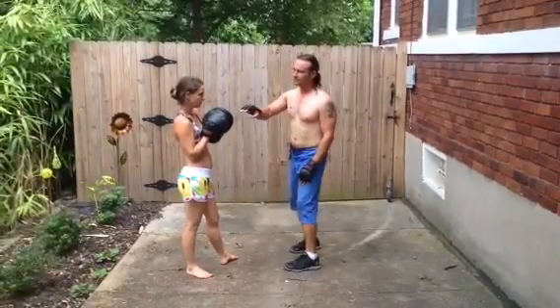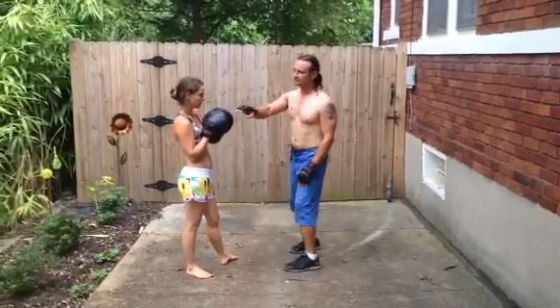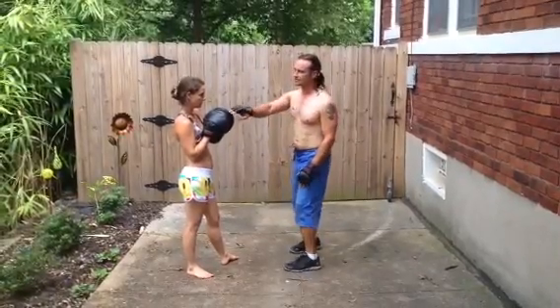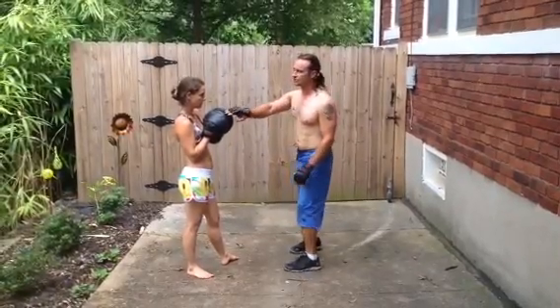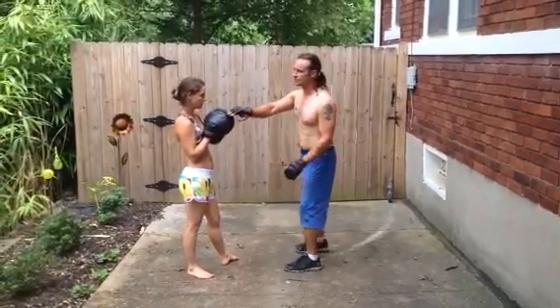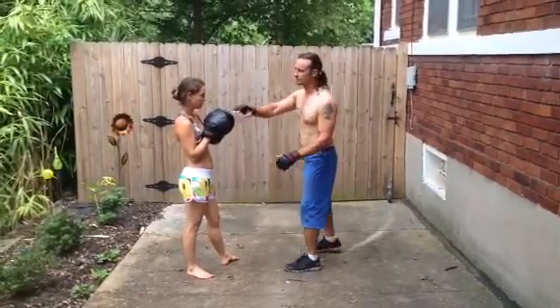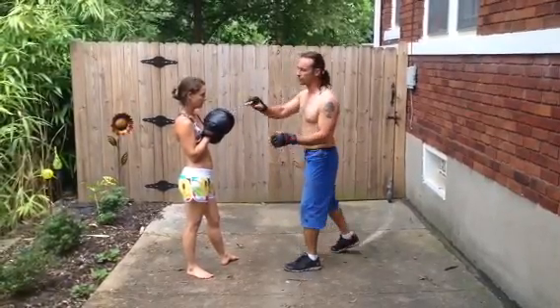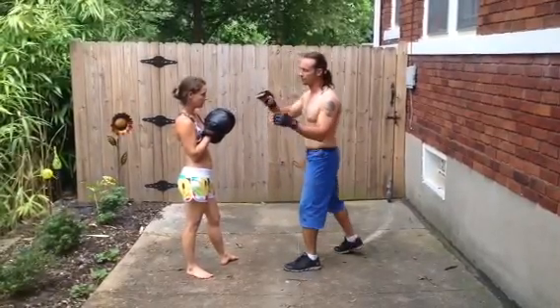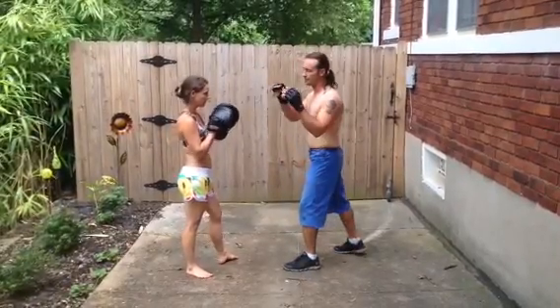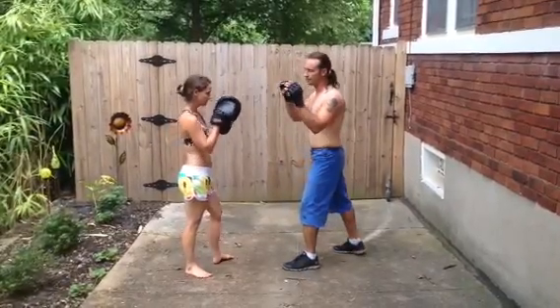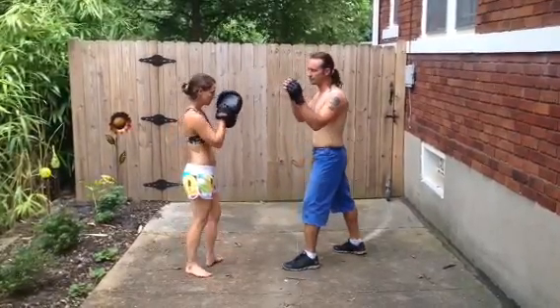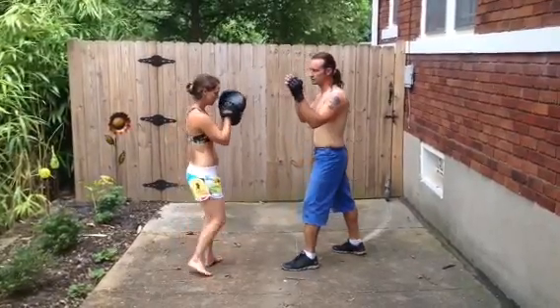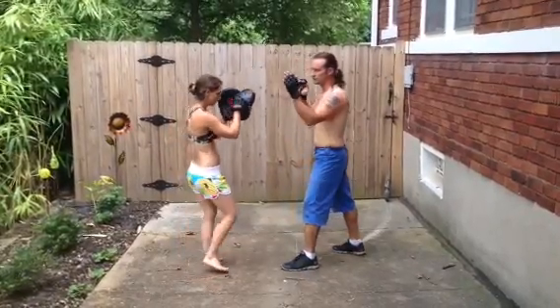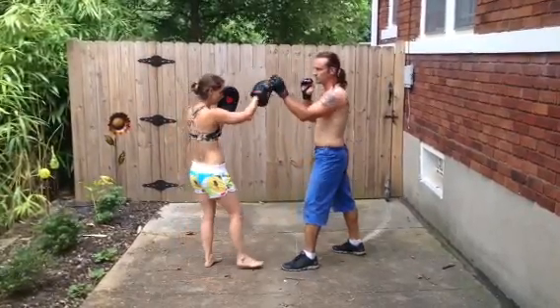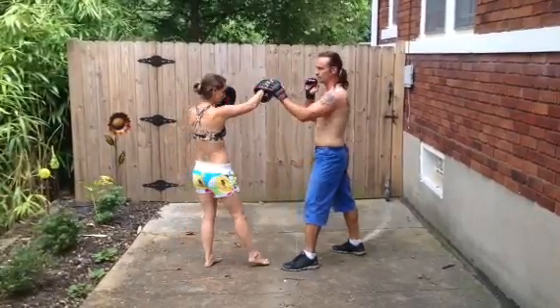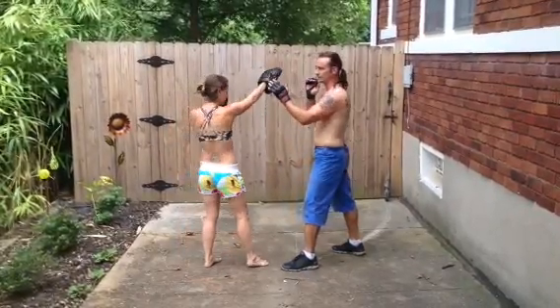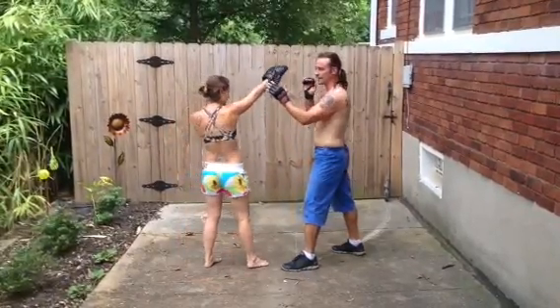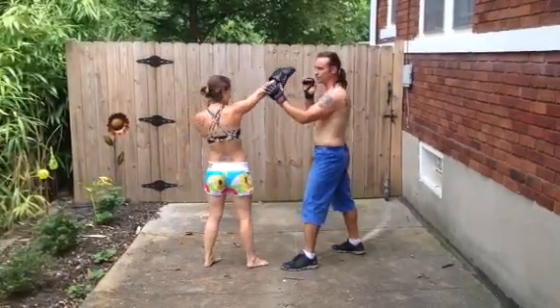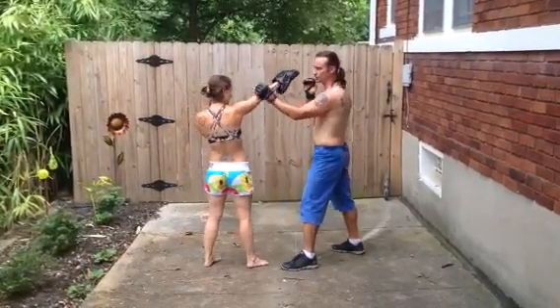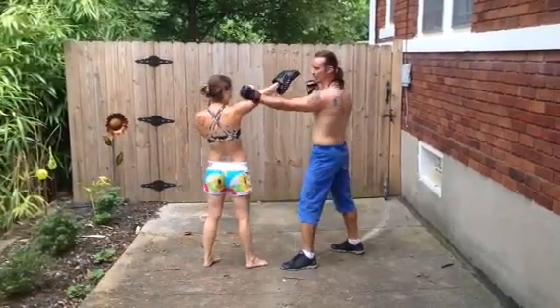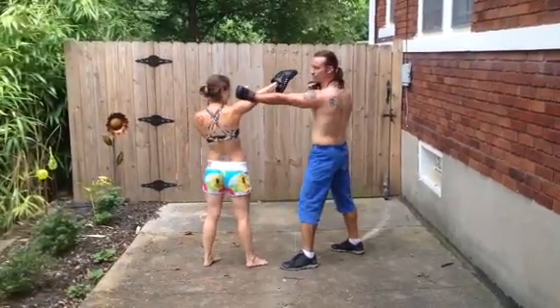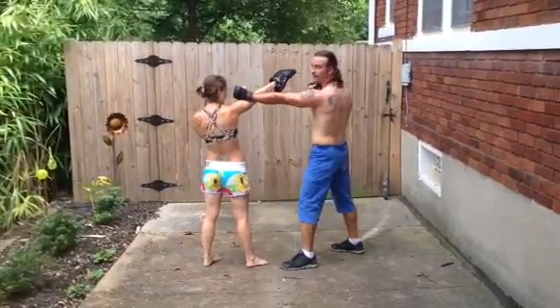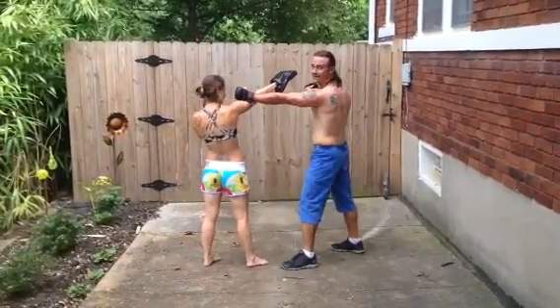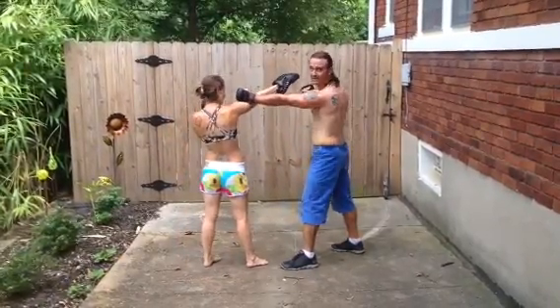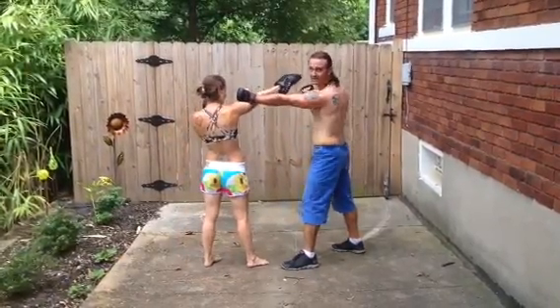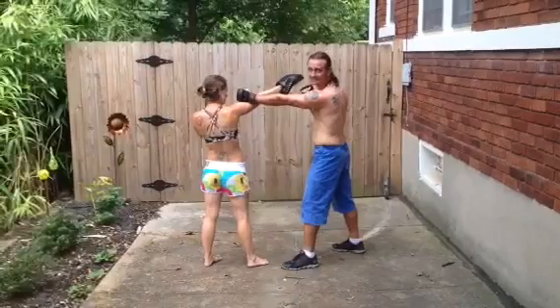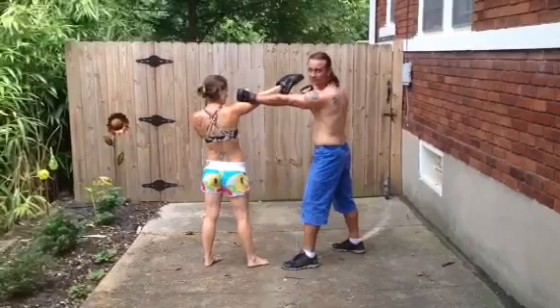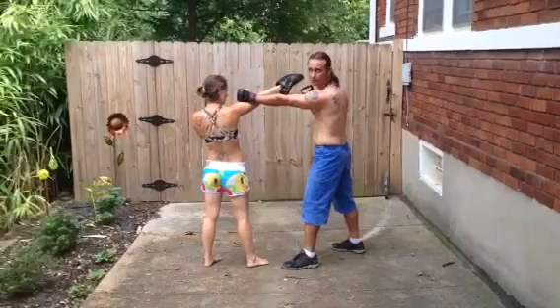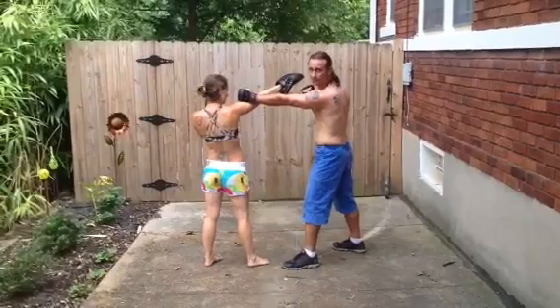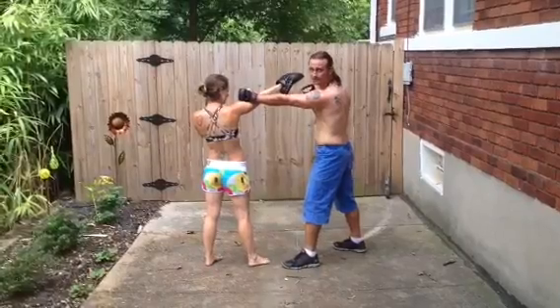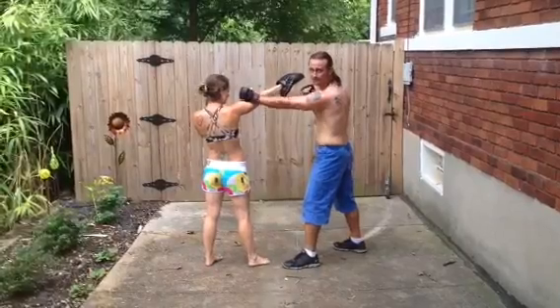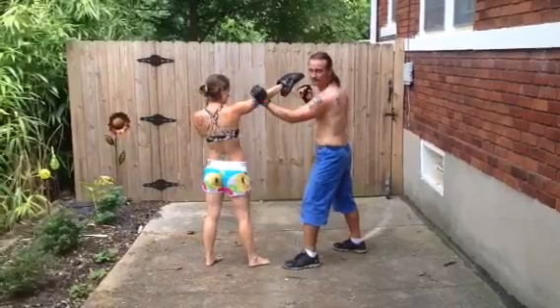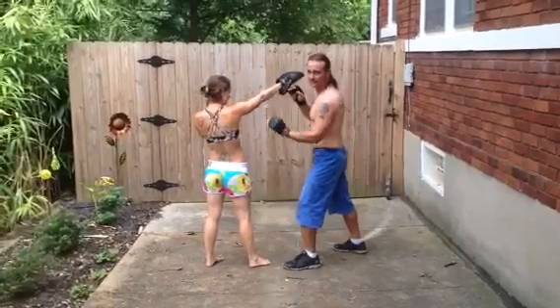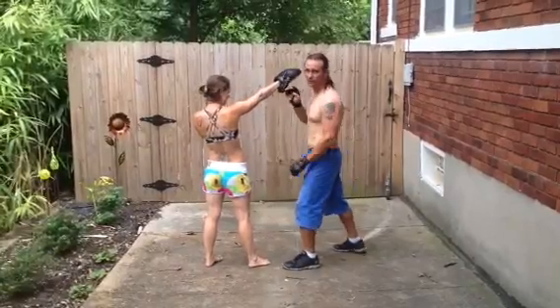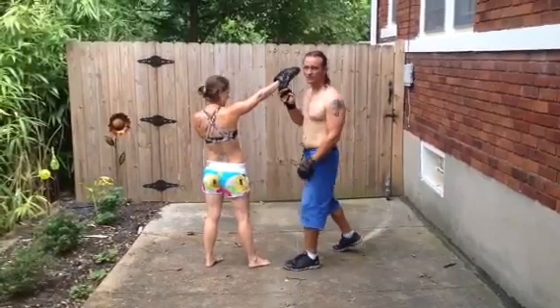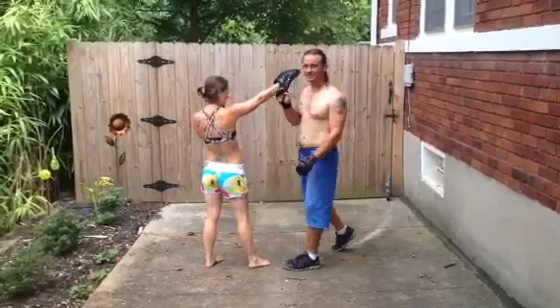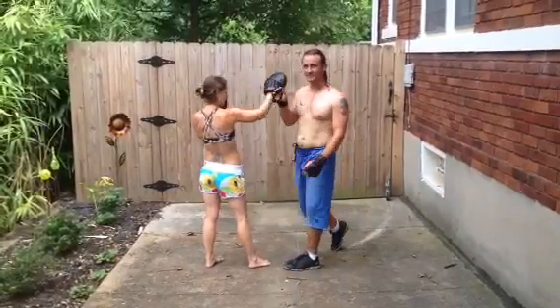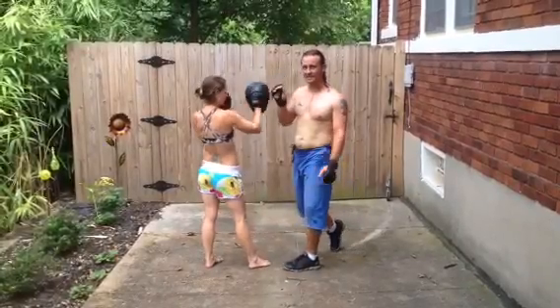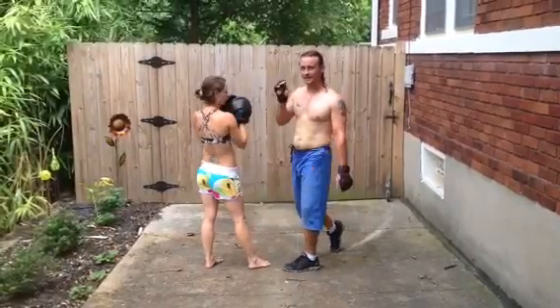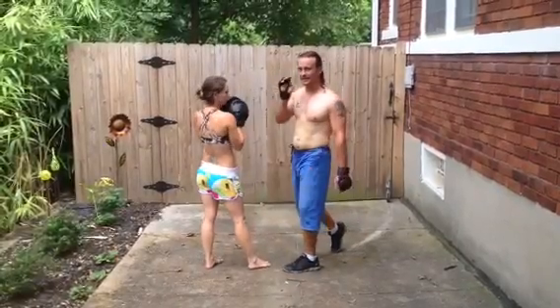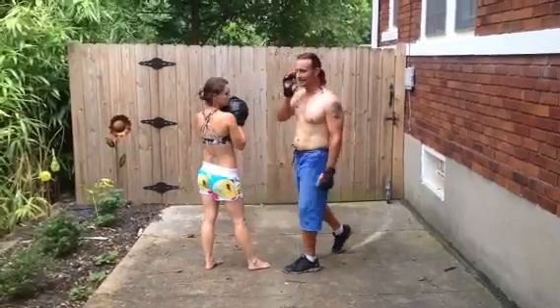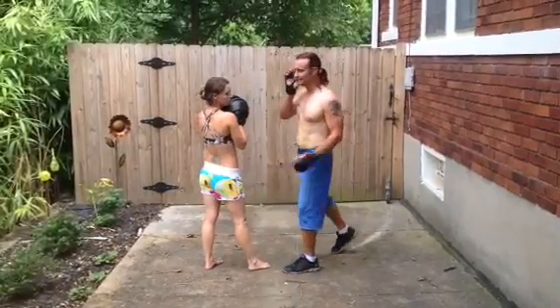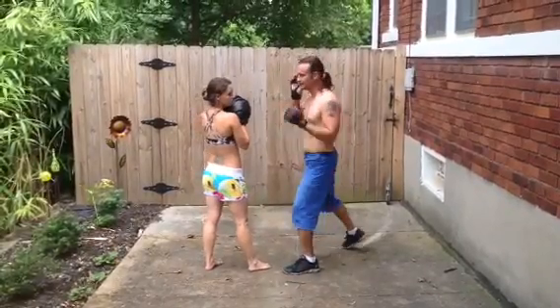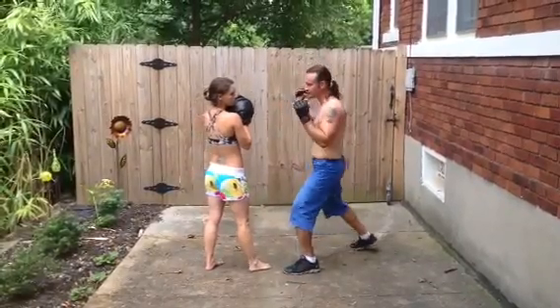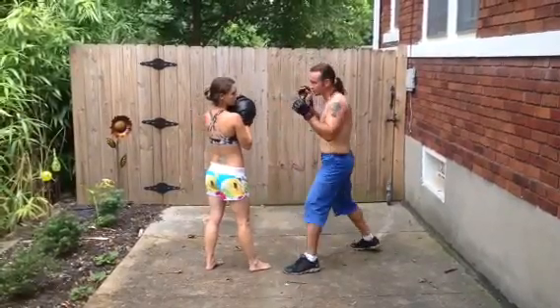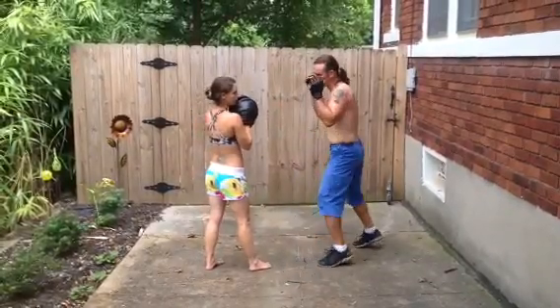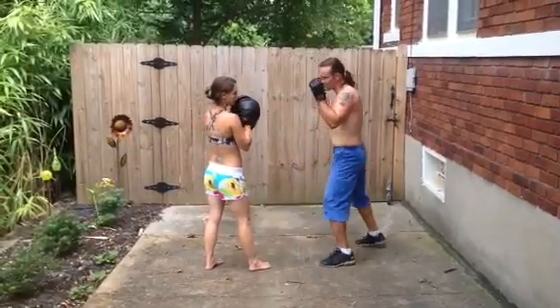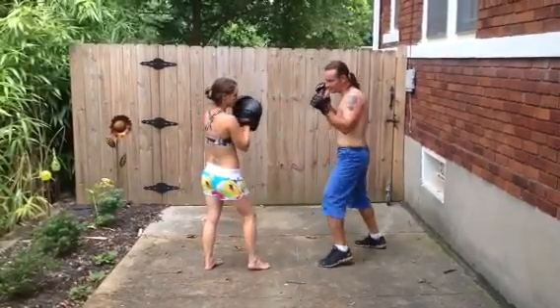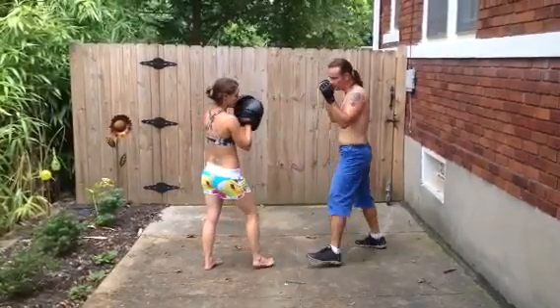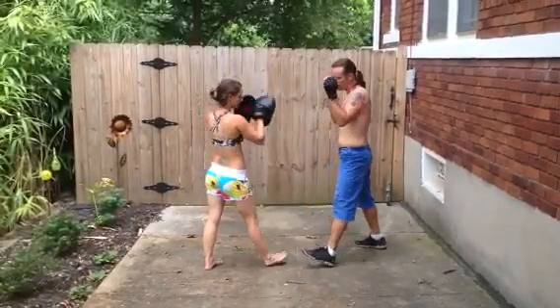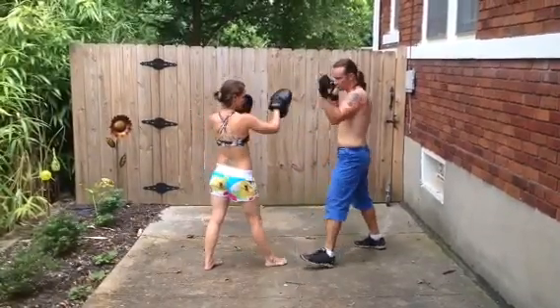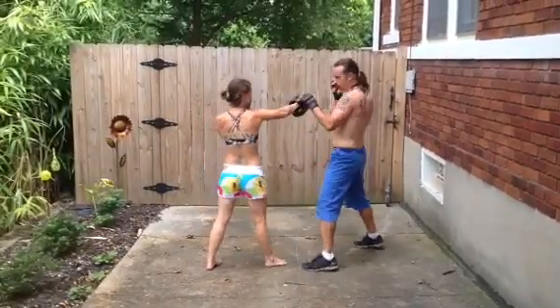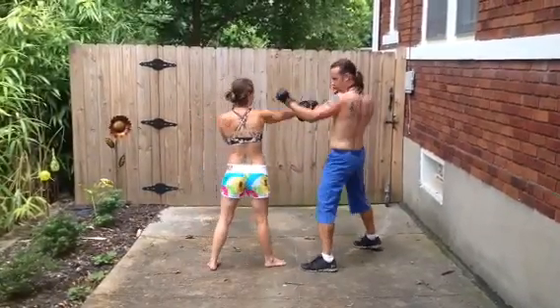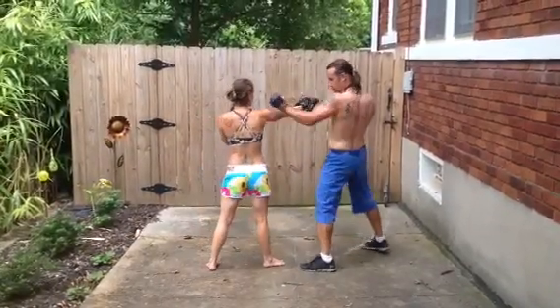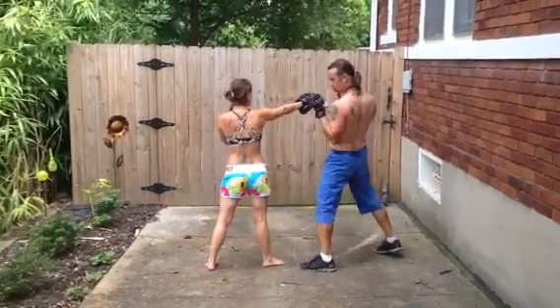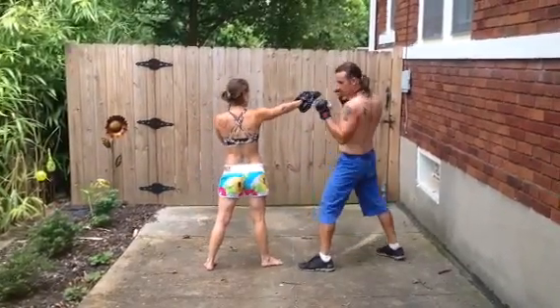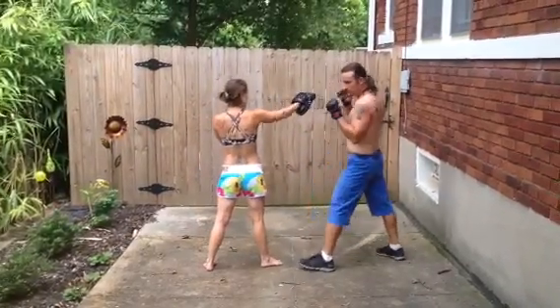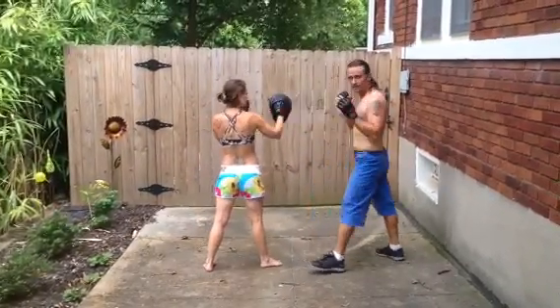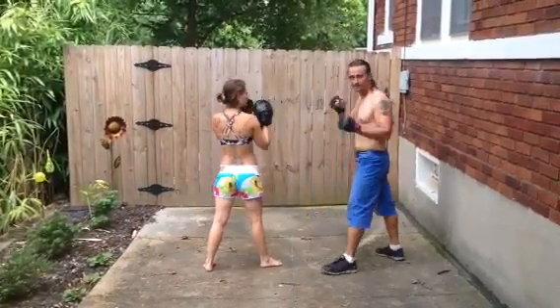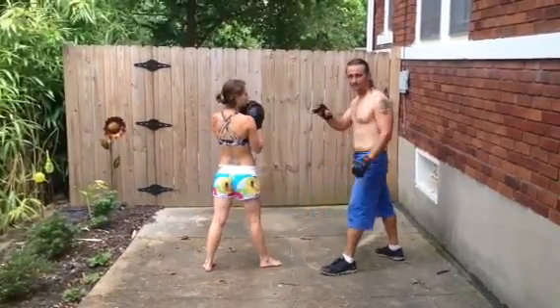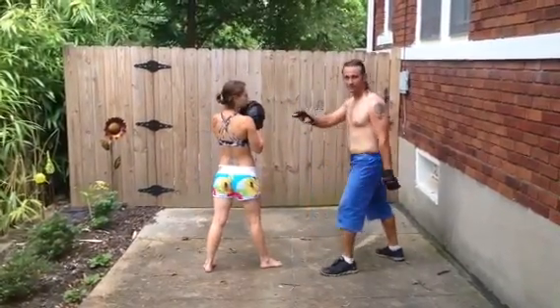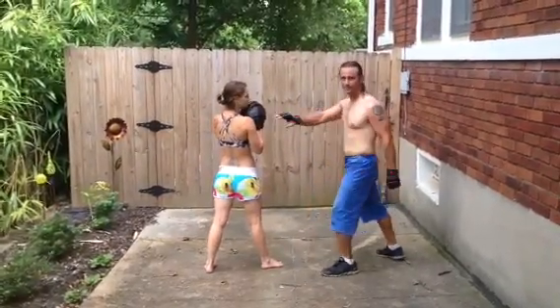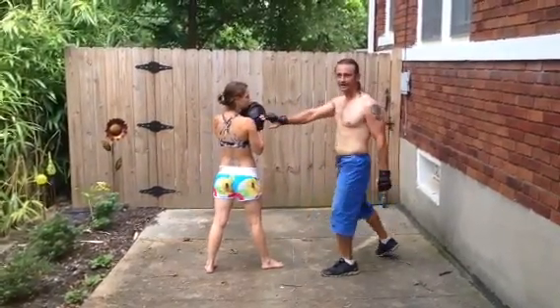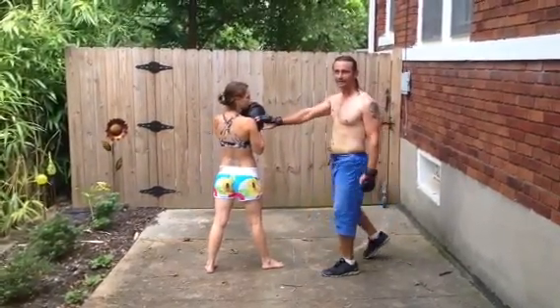As she comes forward with that punch, I'm going to push it out of the way and get this opening. So with the same hand, as she comes in, I'm coming right back.